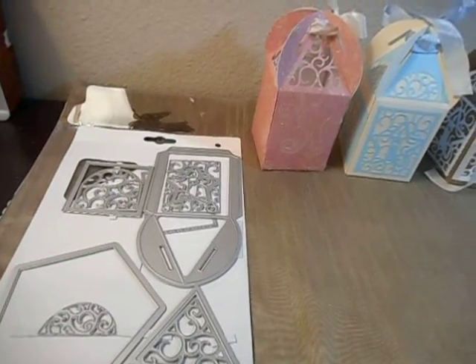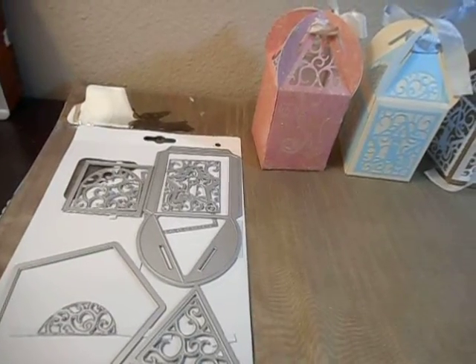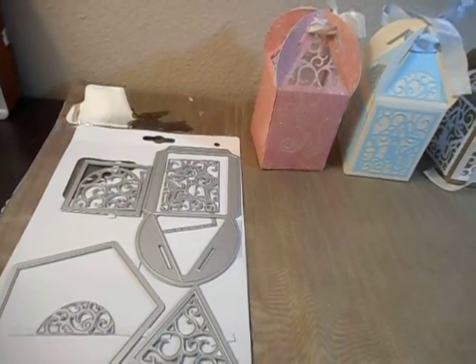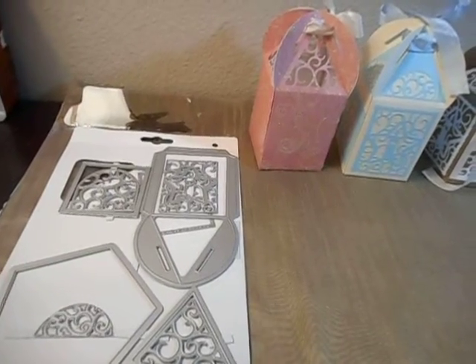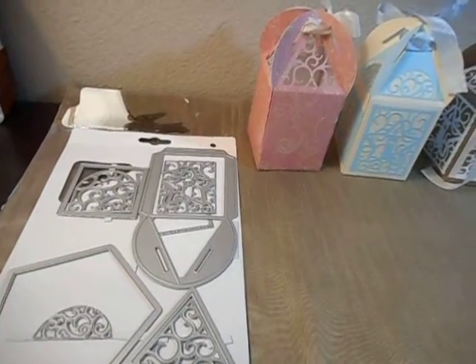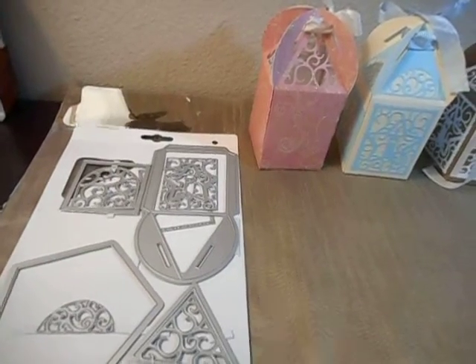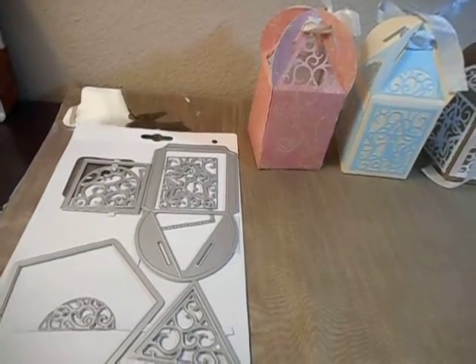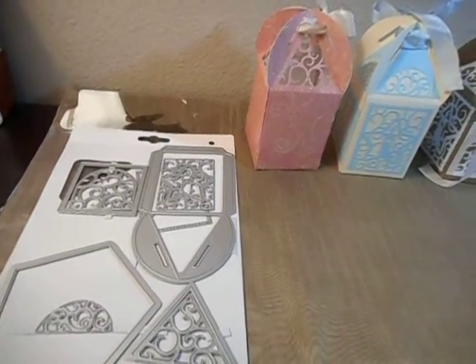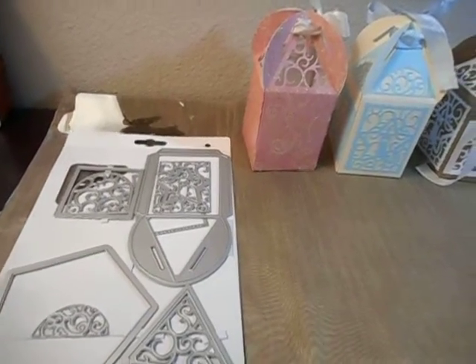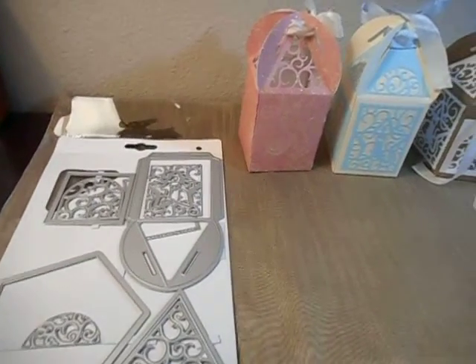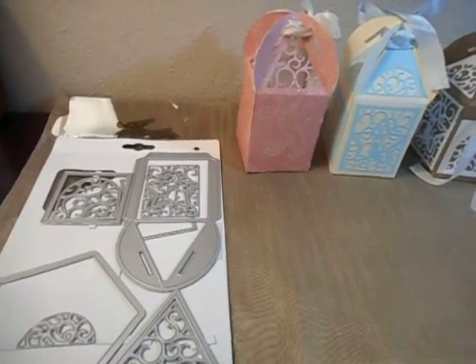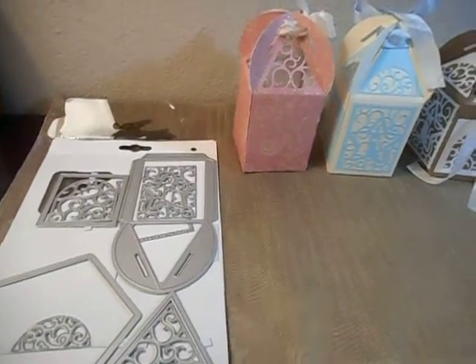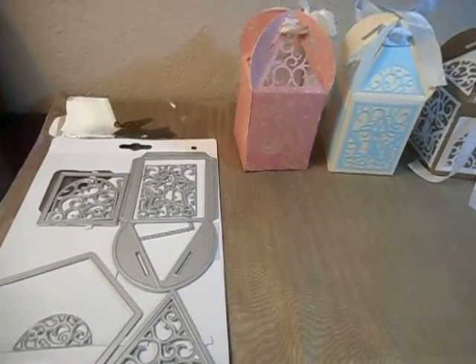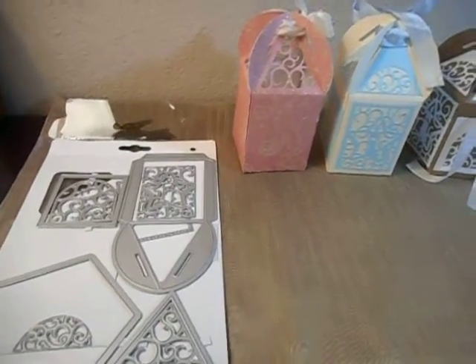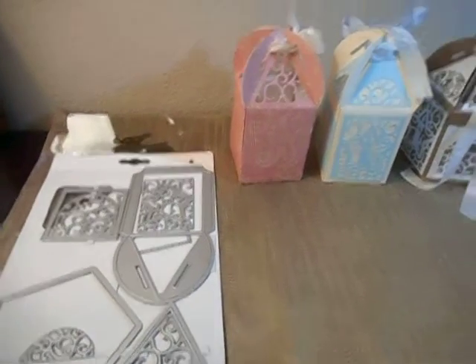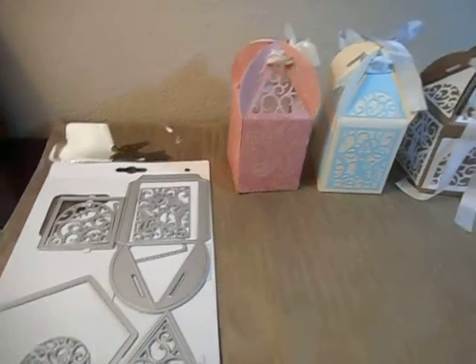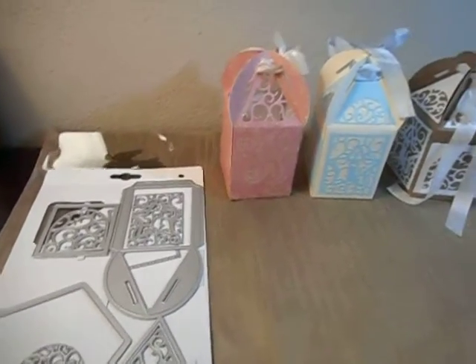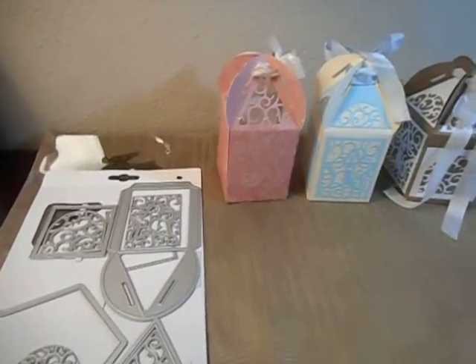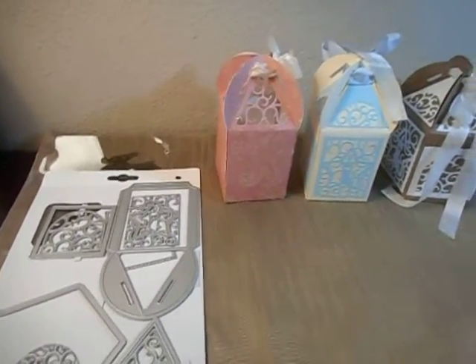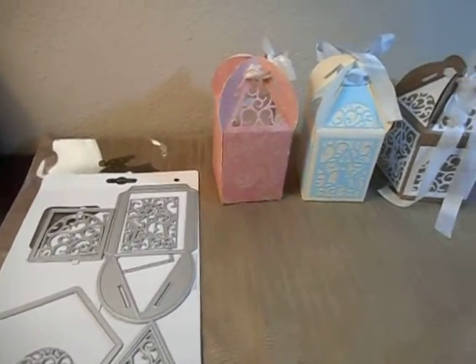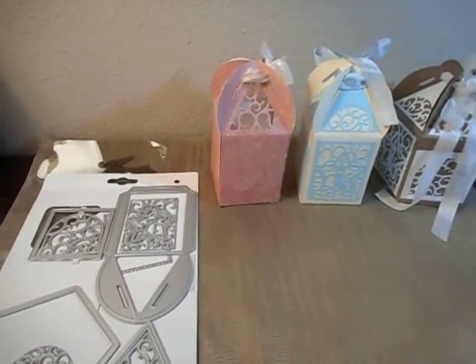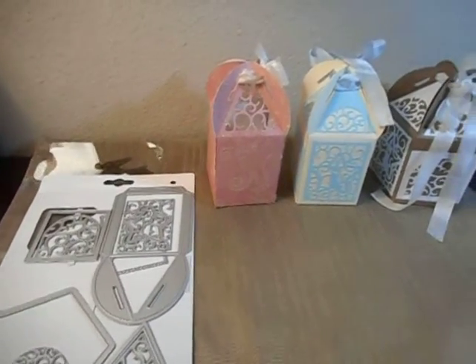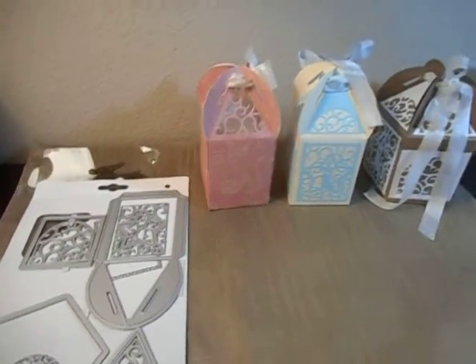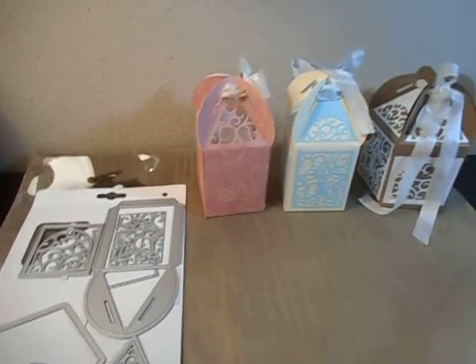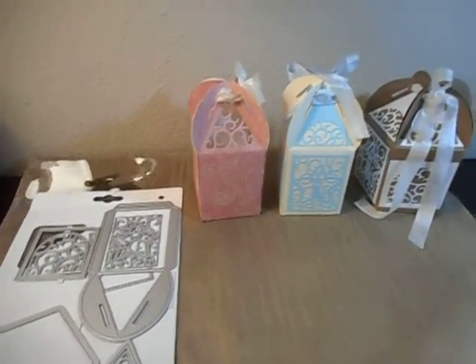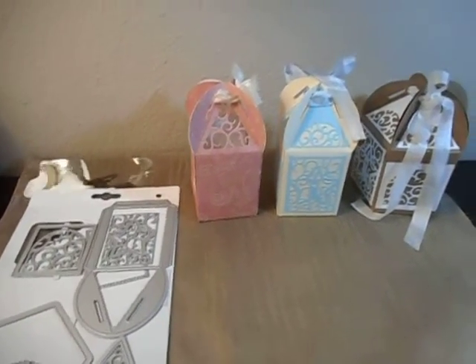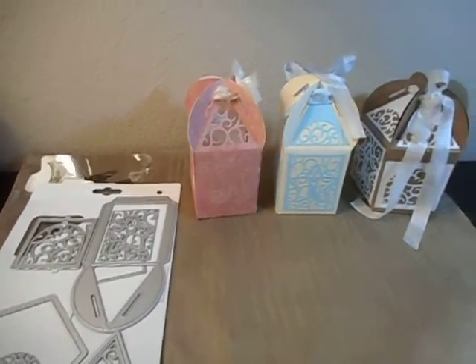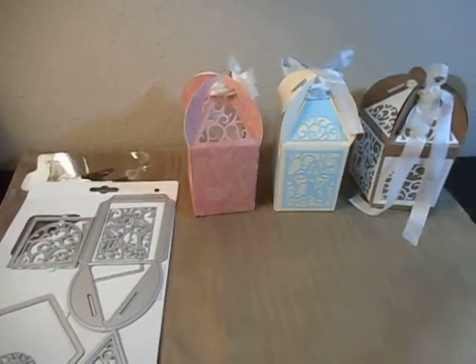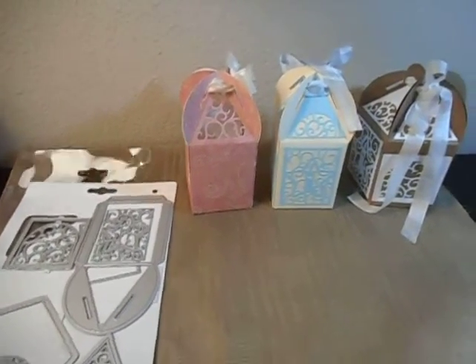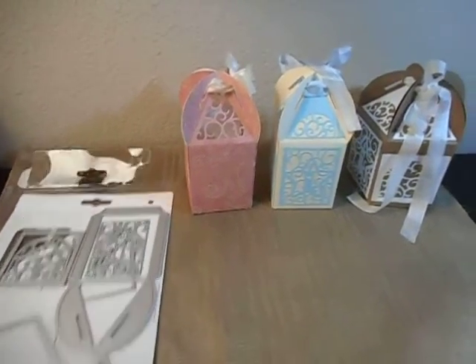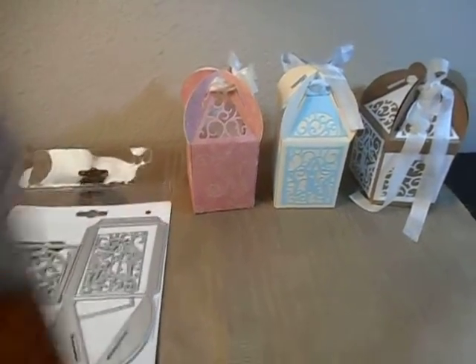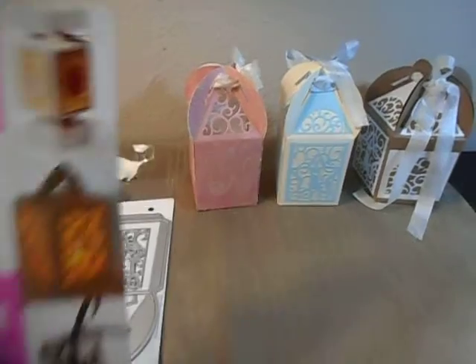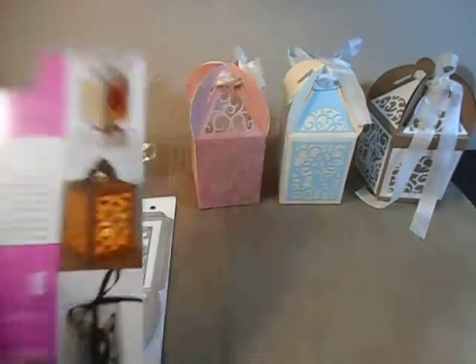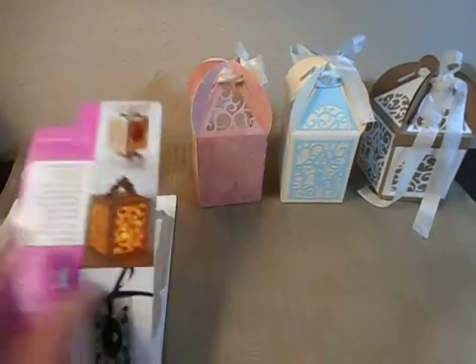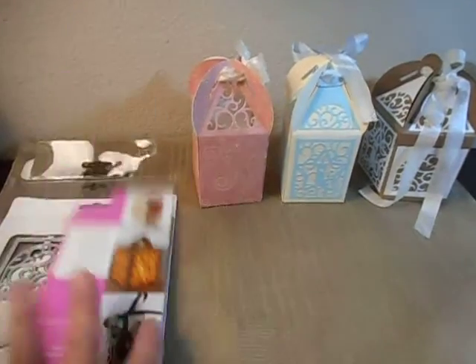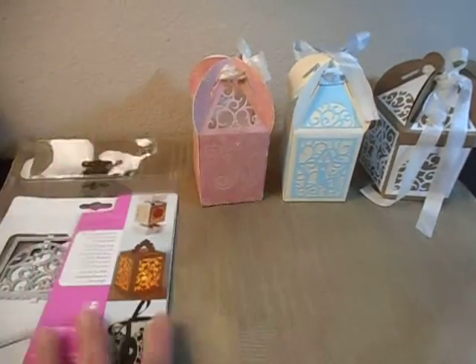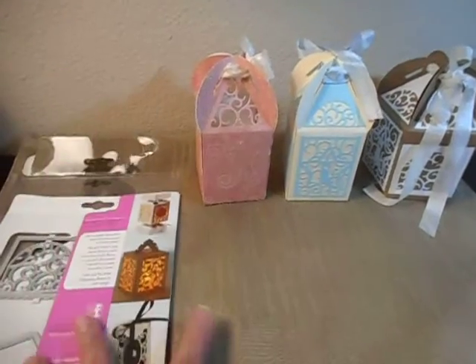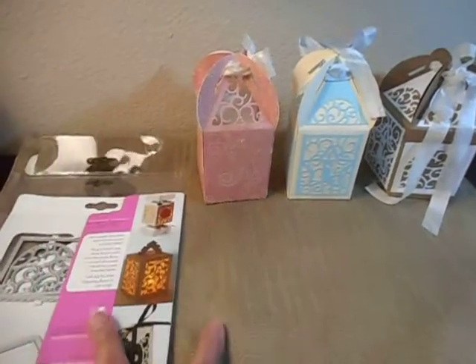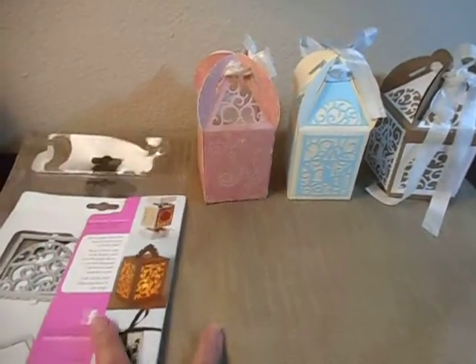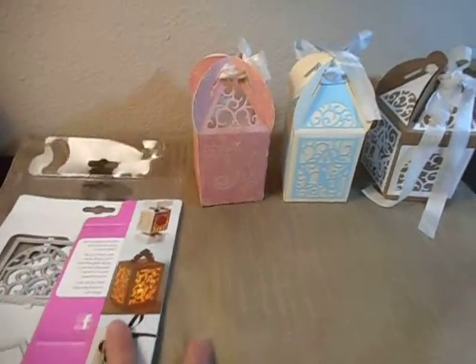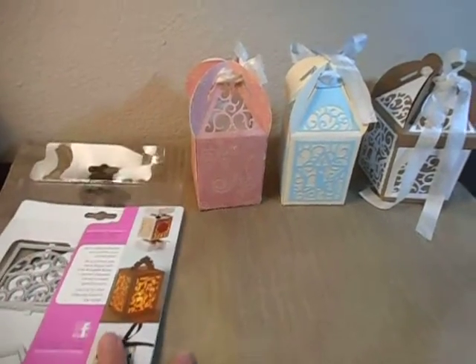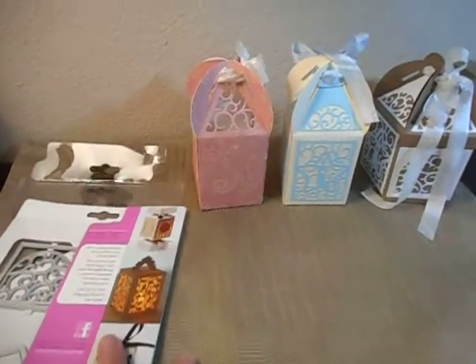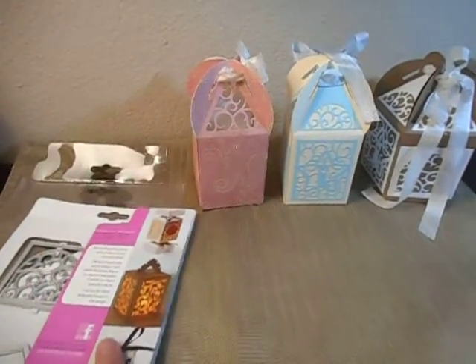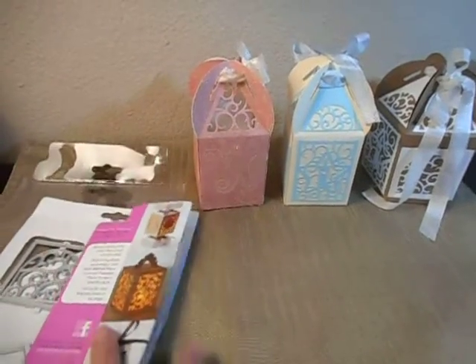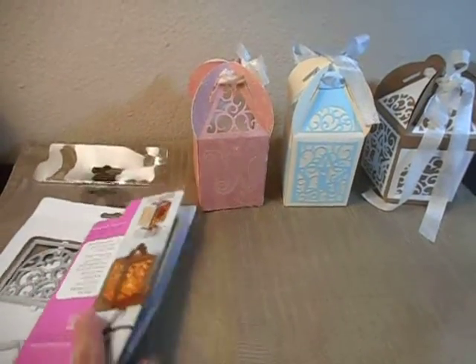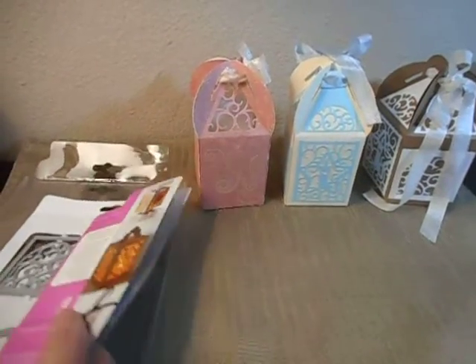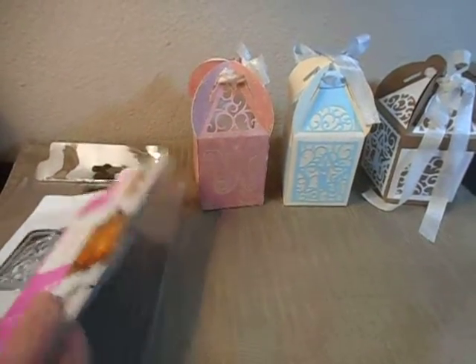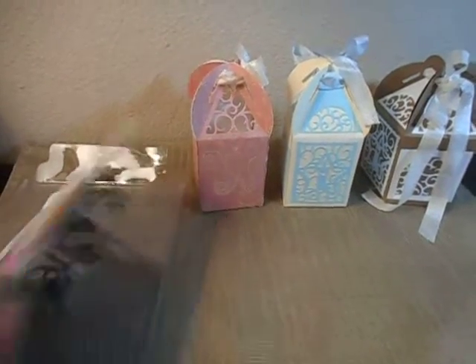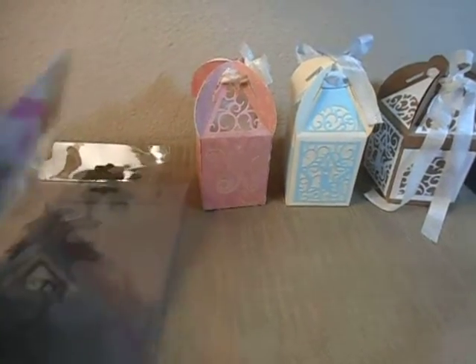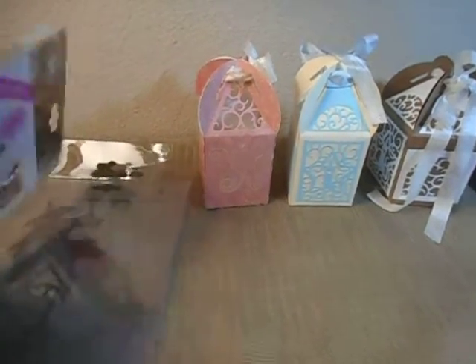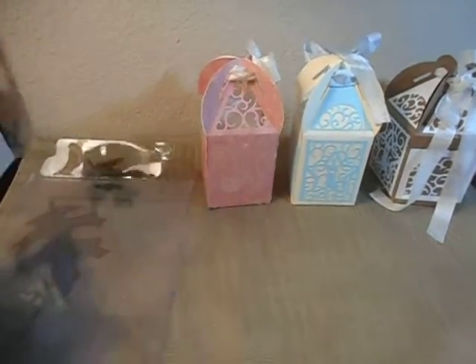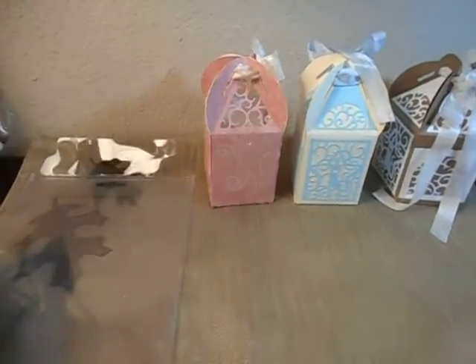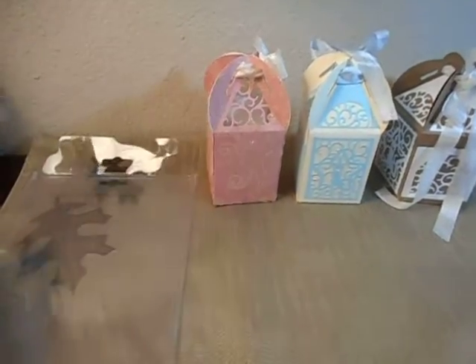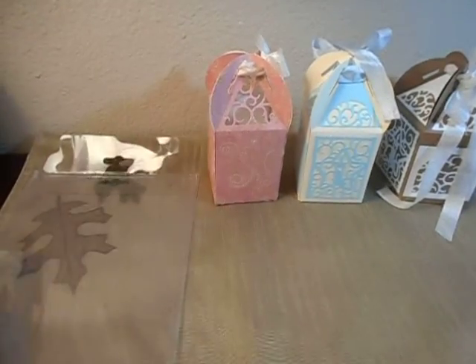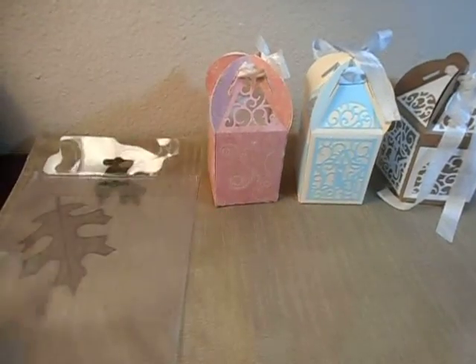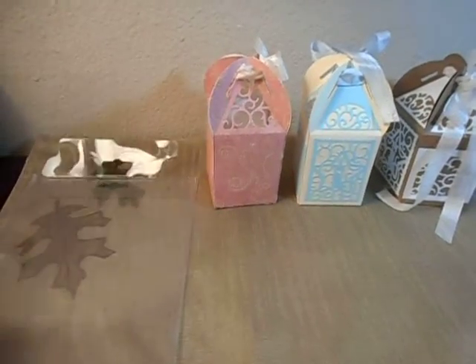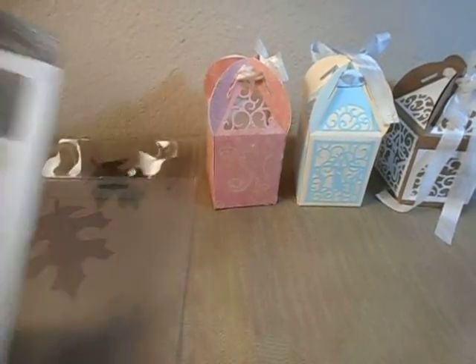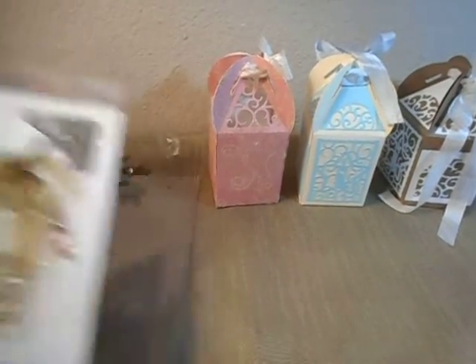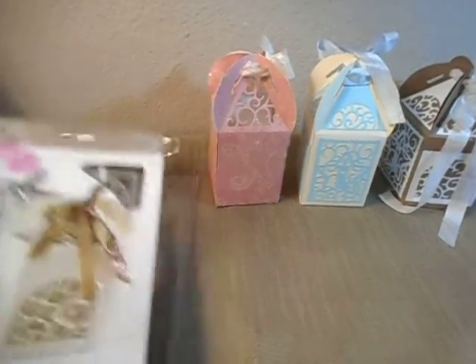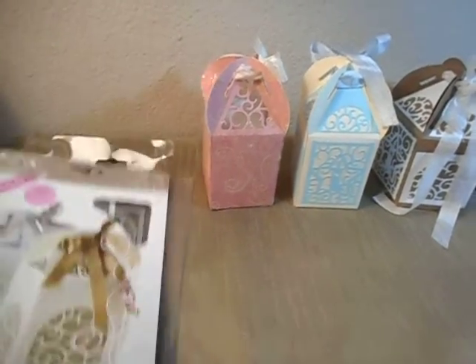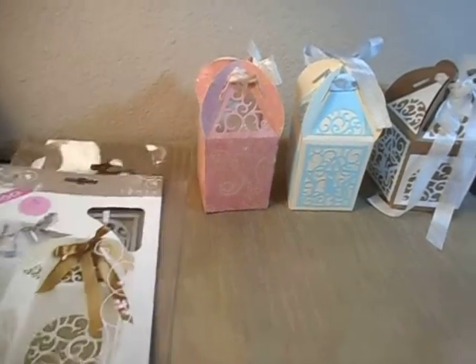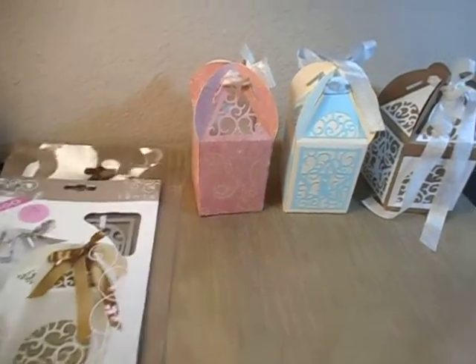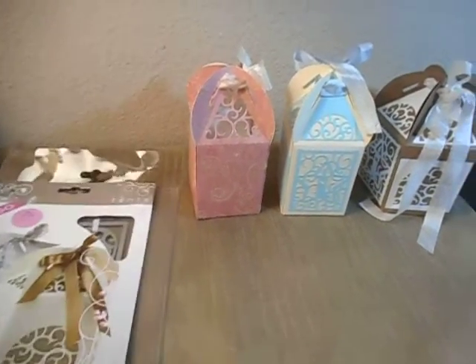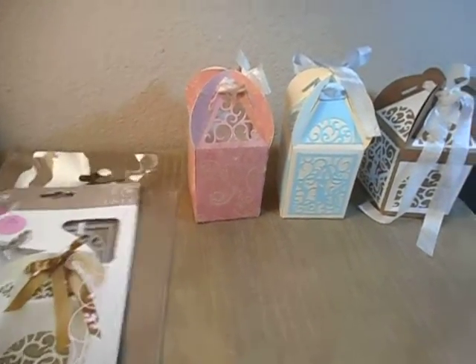I hope I didn't completely confuse you, but I think my samples will help to show it a little bit better.